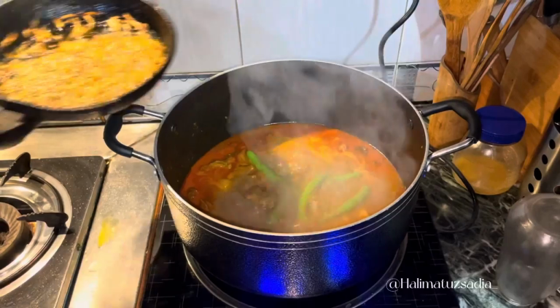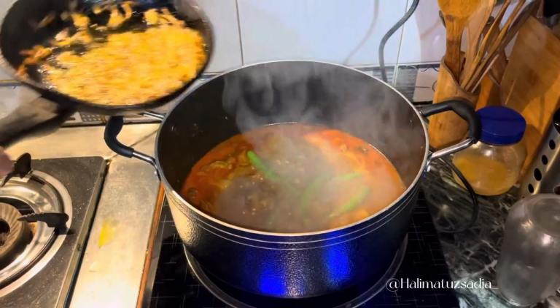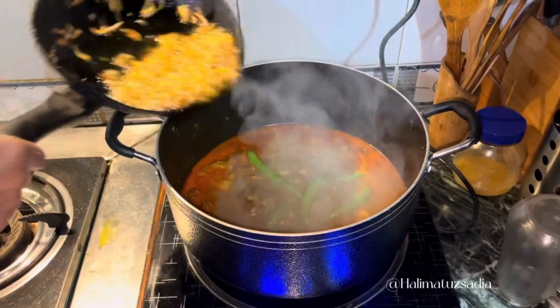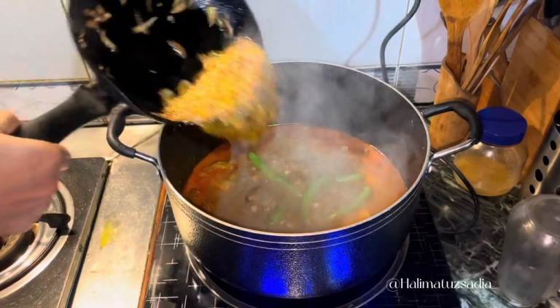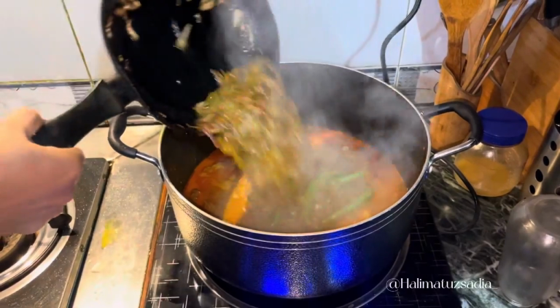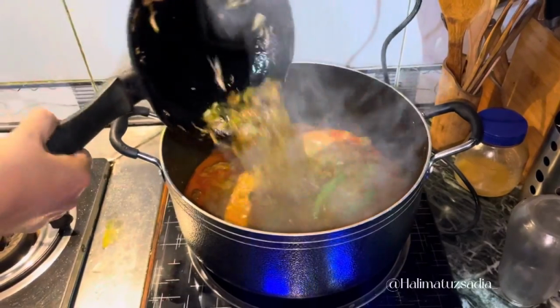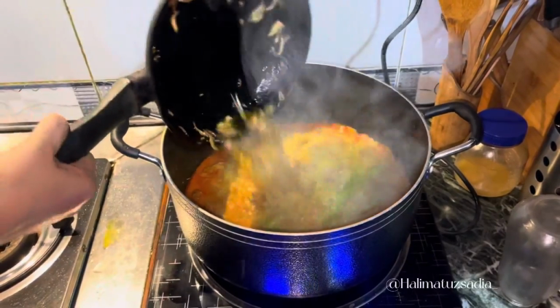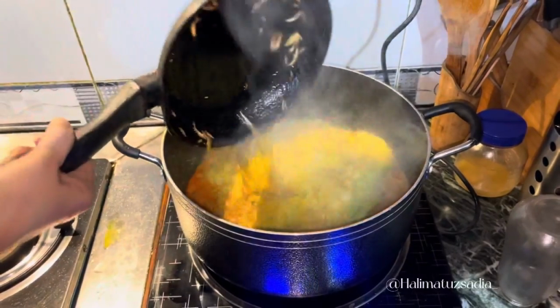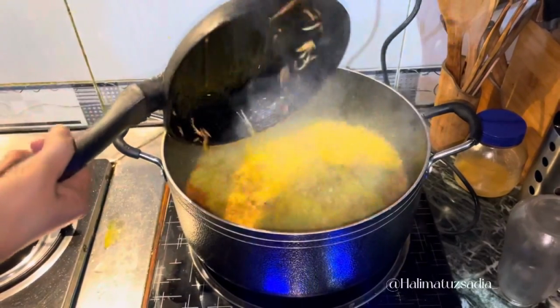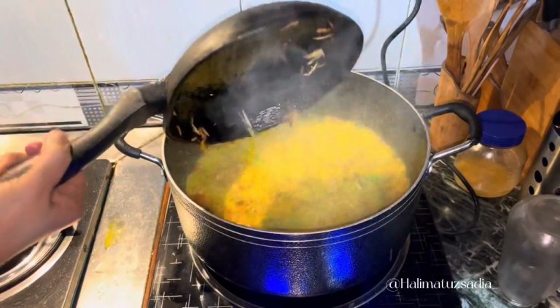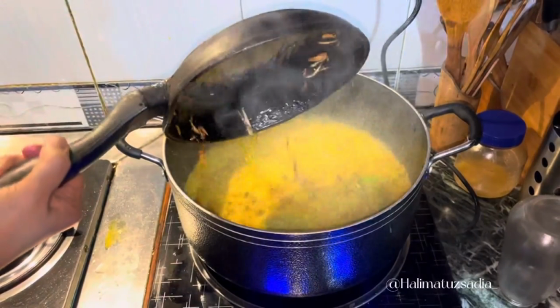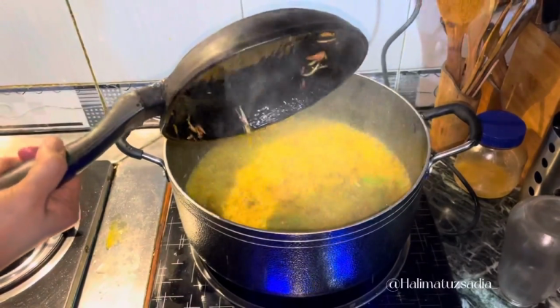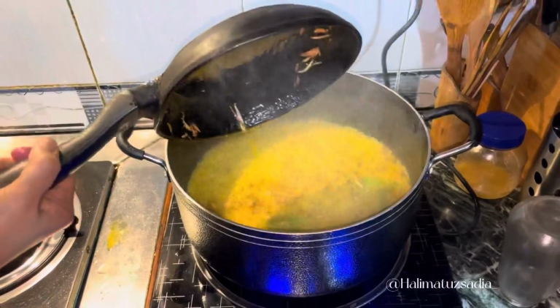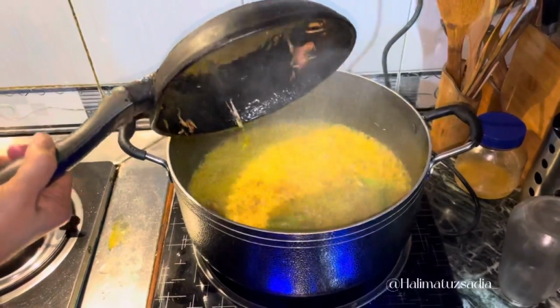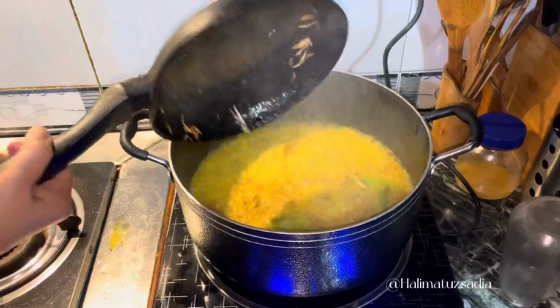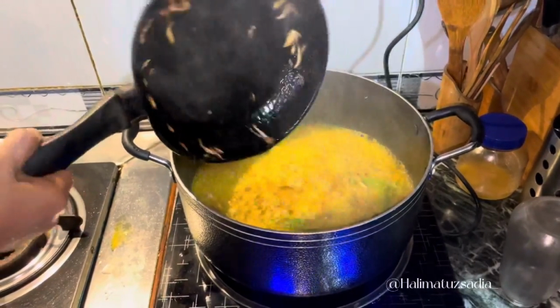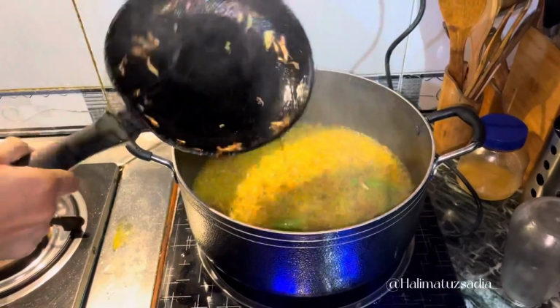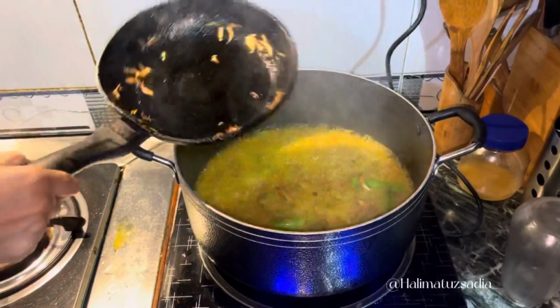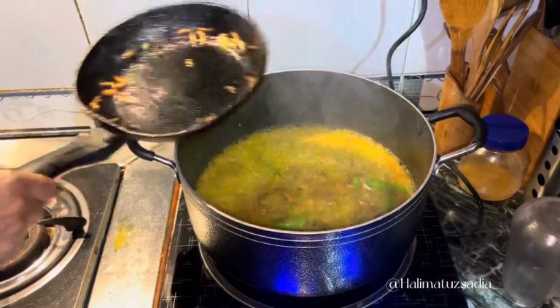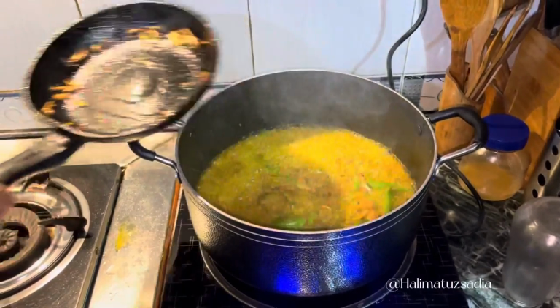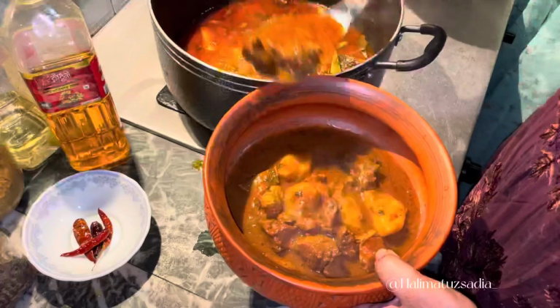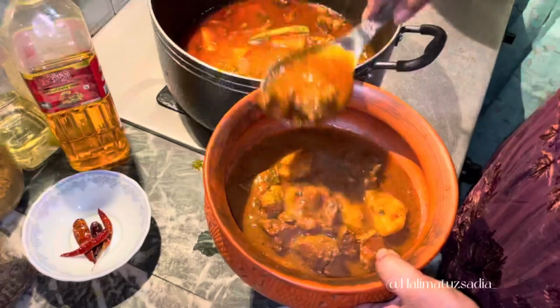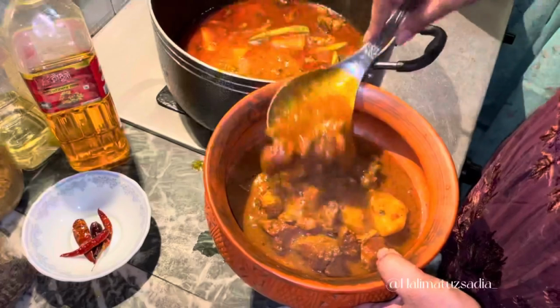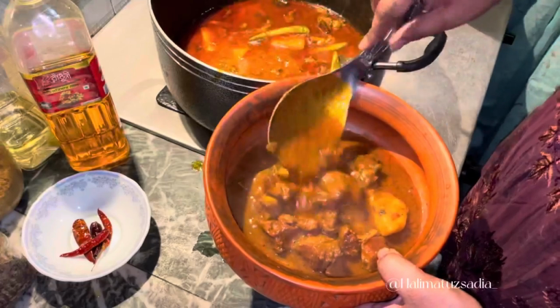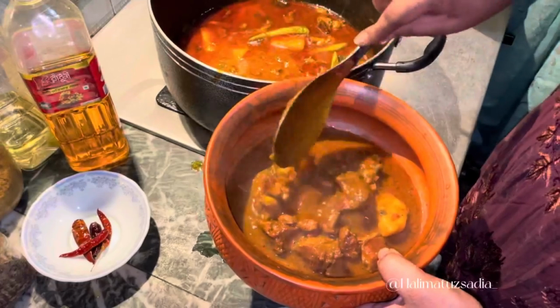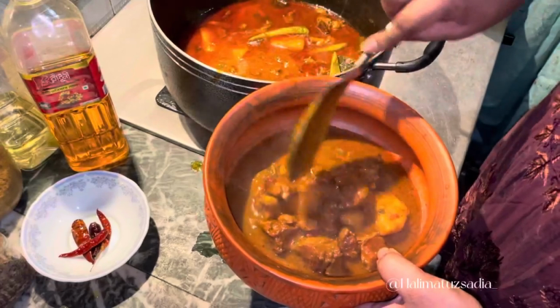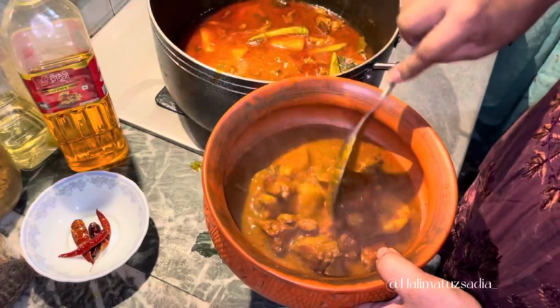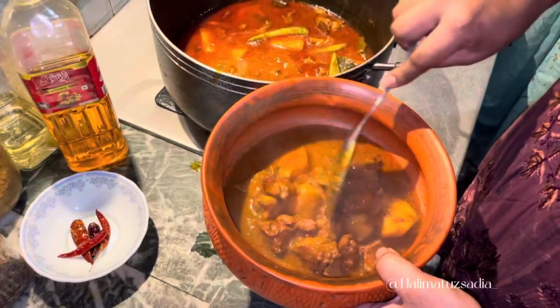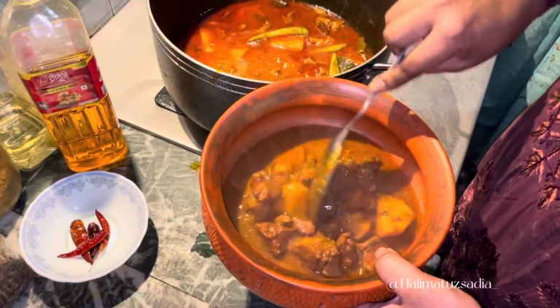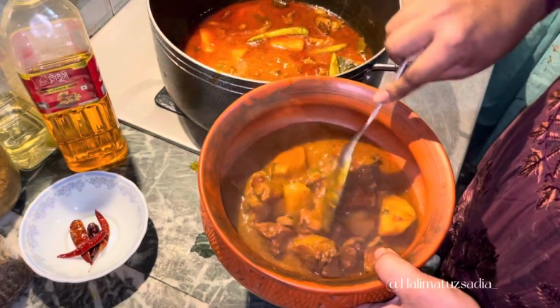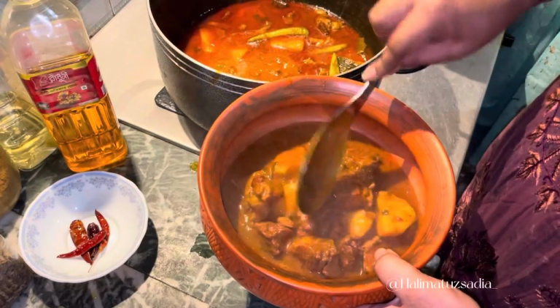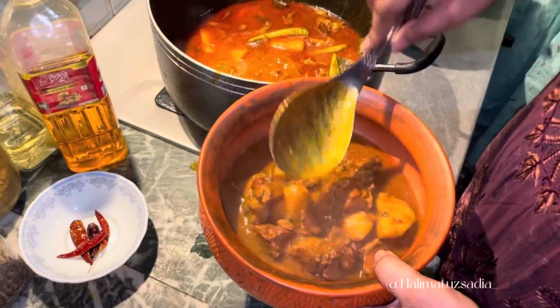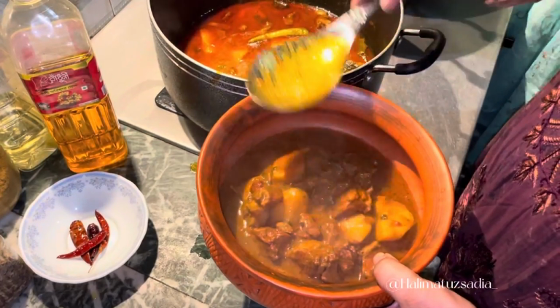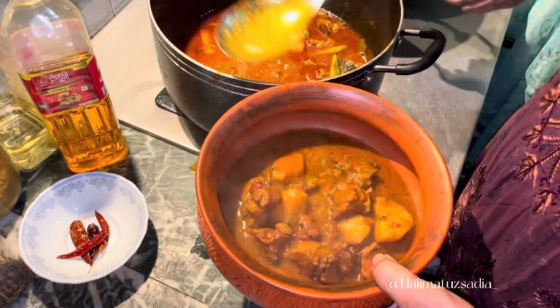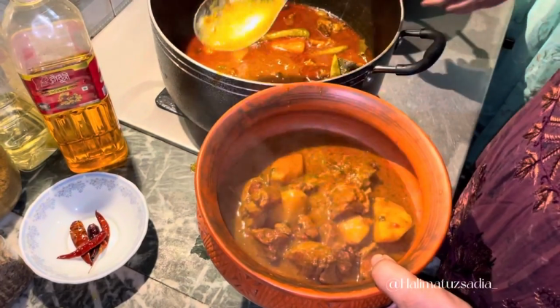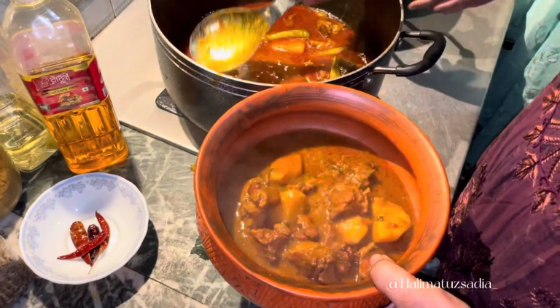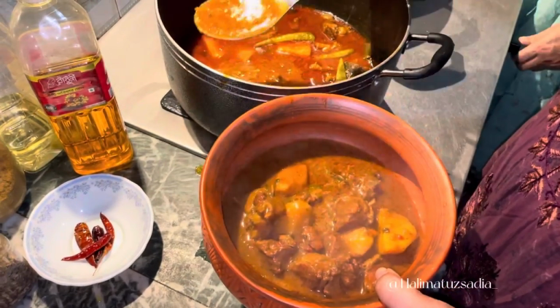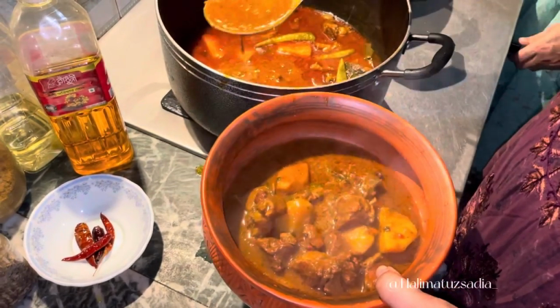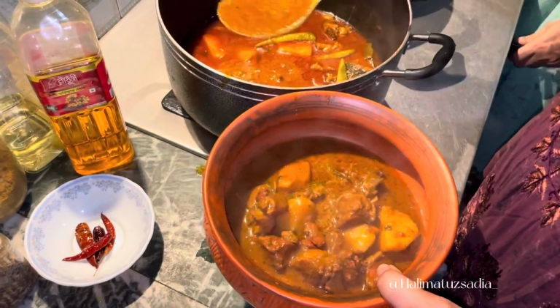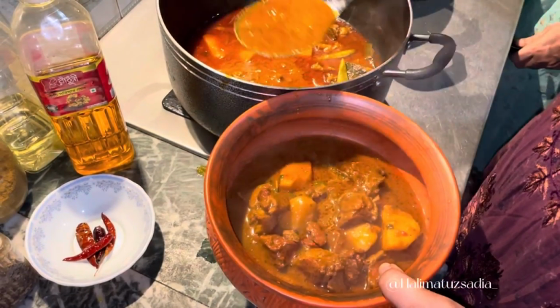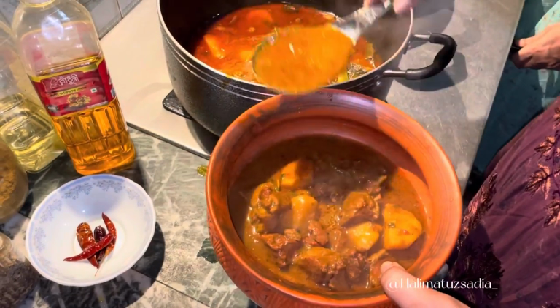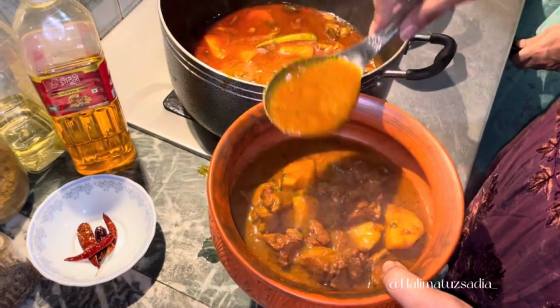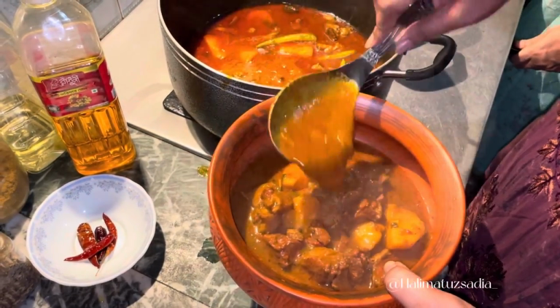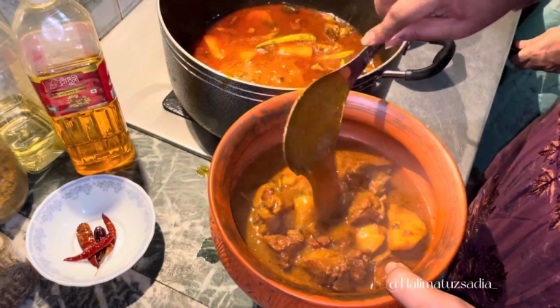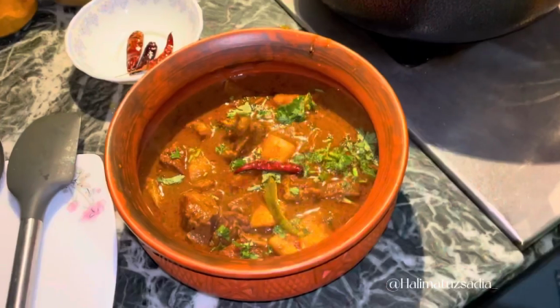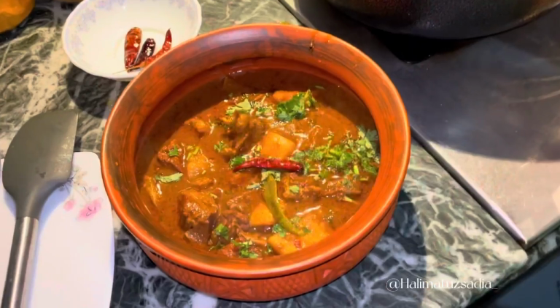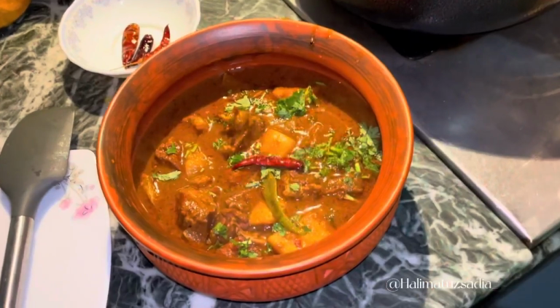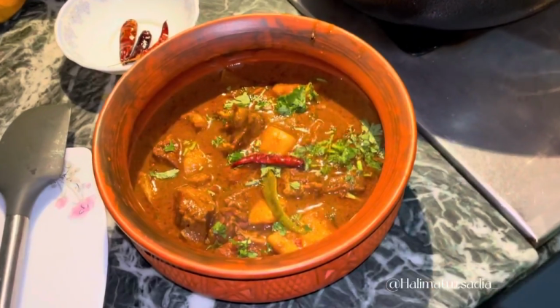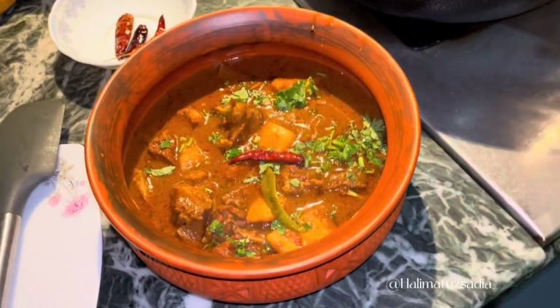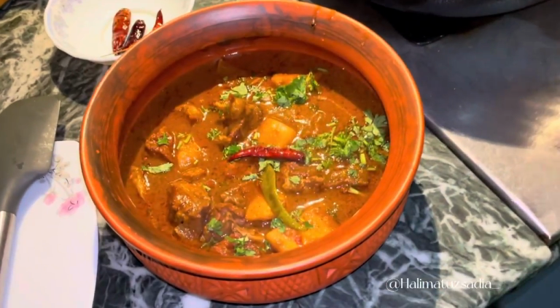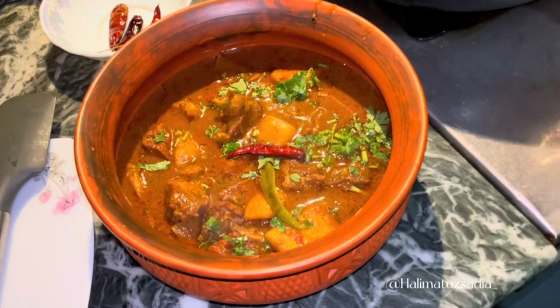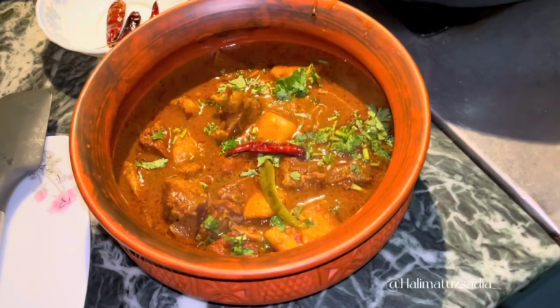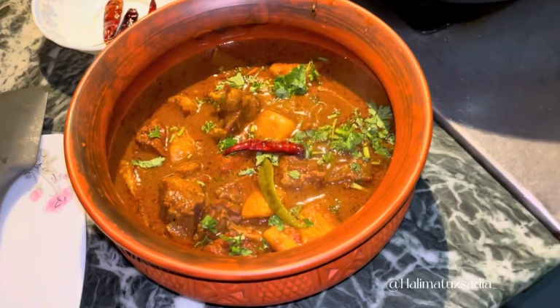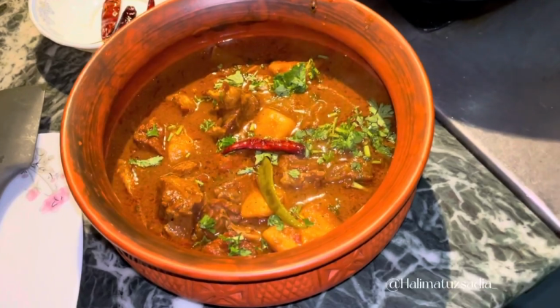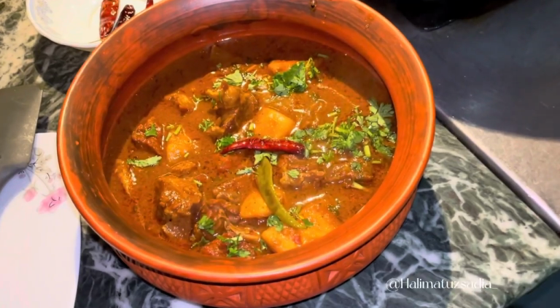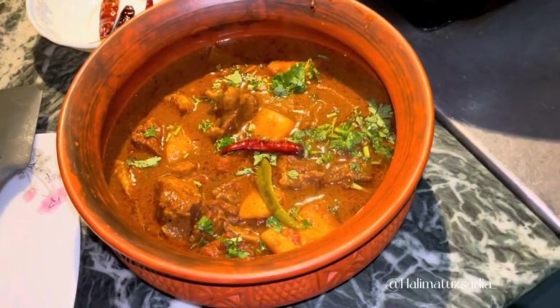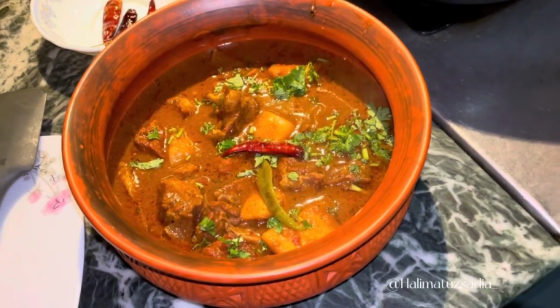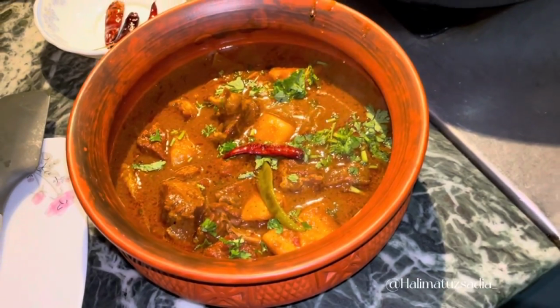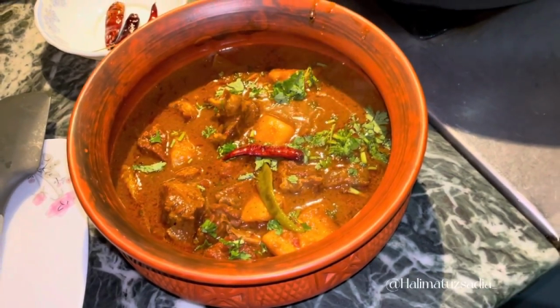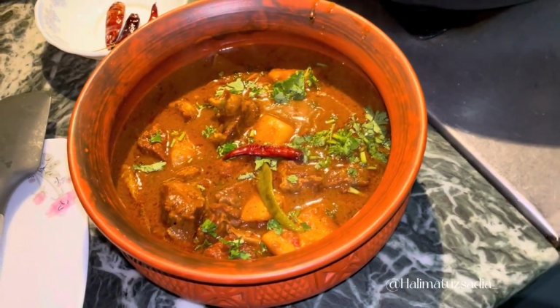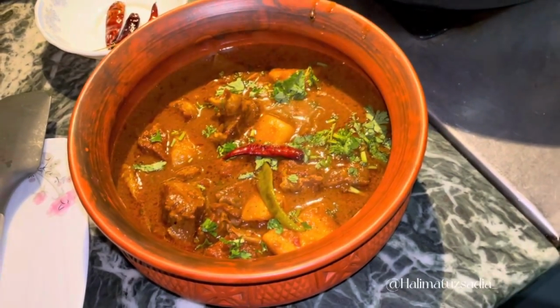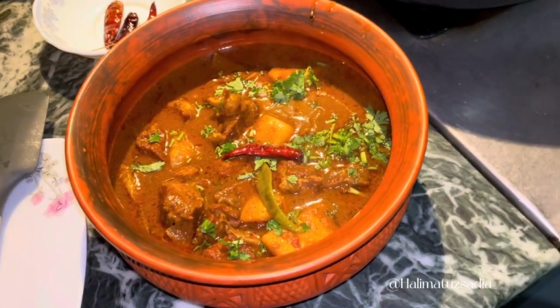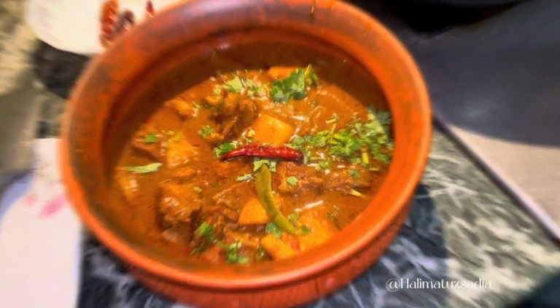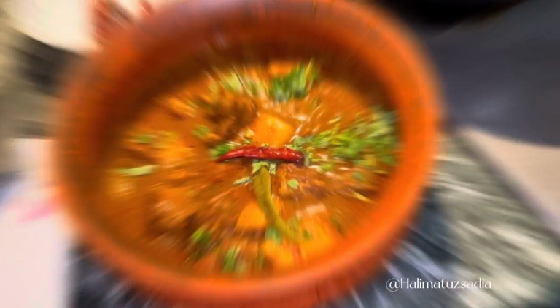Assalamualaikum everyone! Today I am going to share my beef curry recipe, which is my favorite.